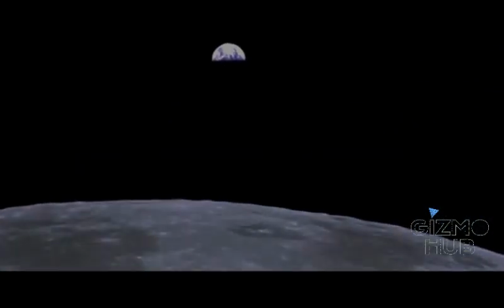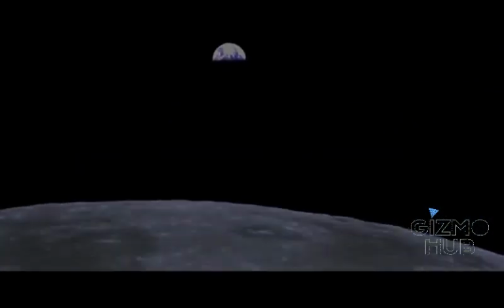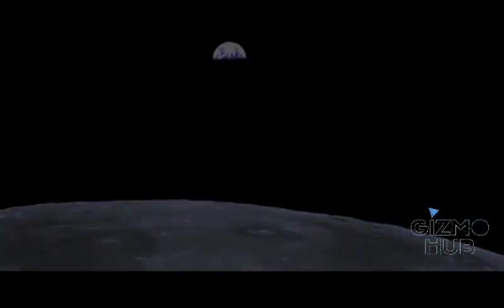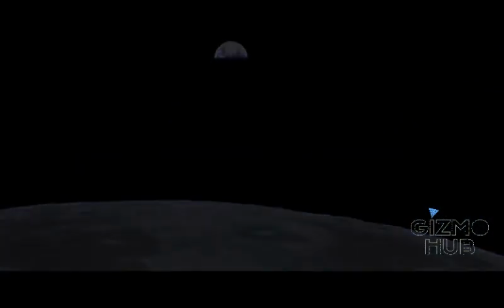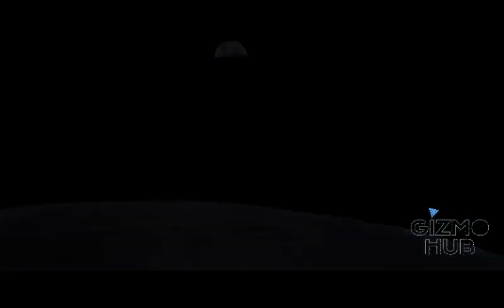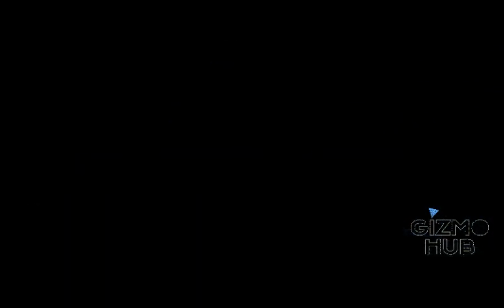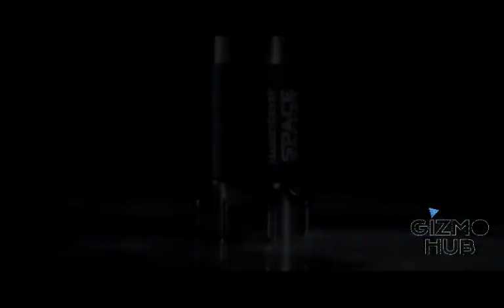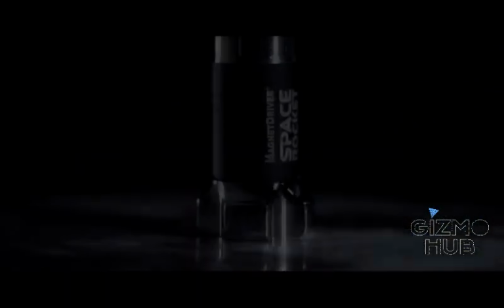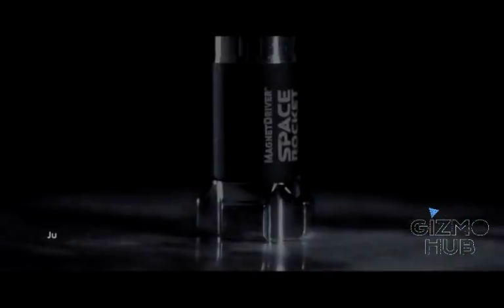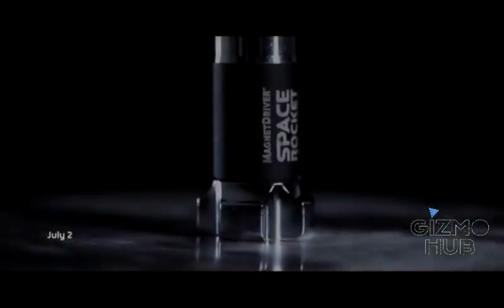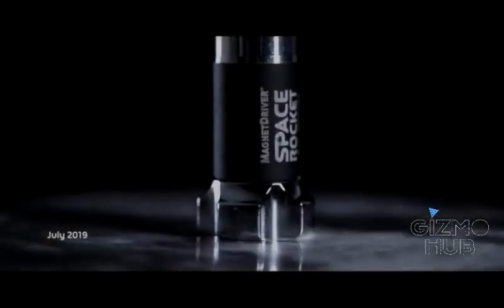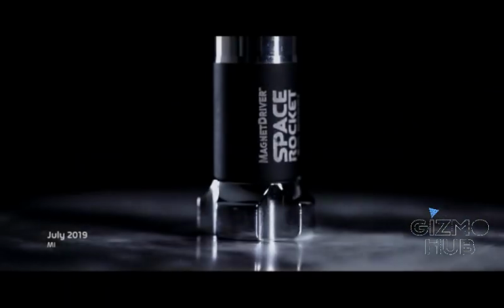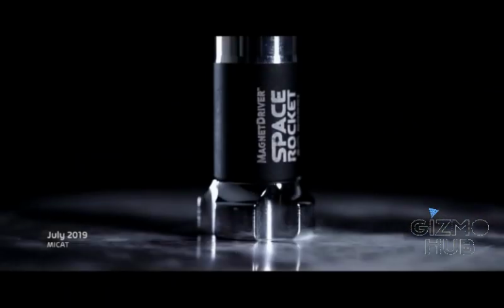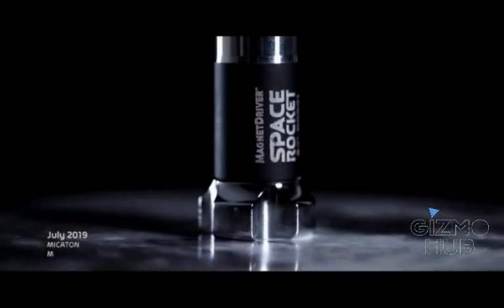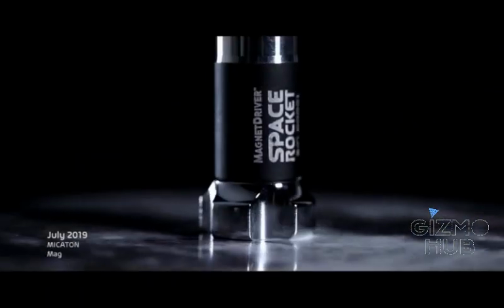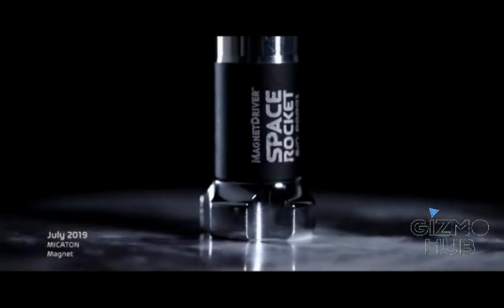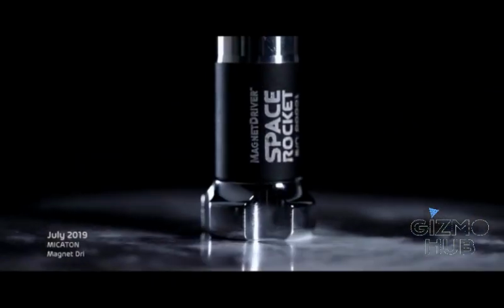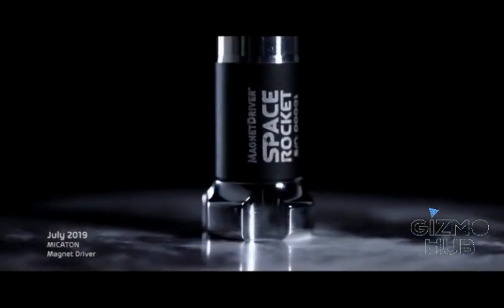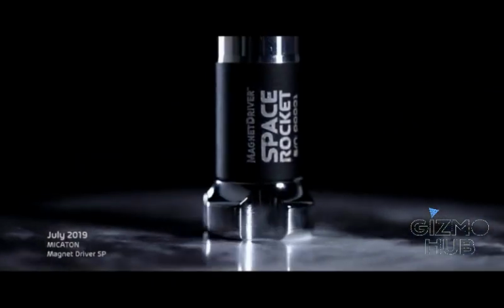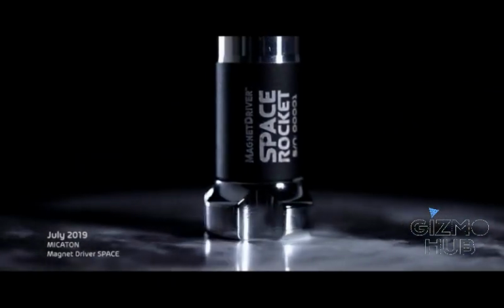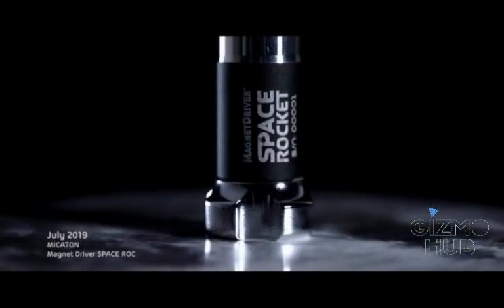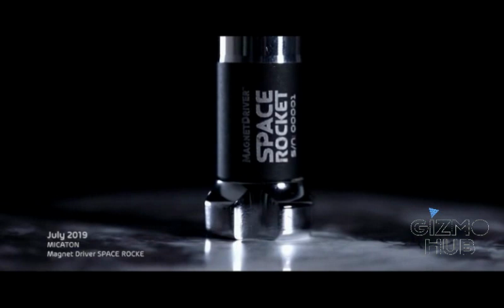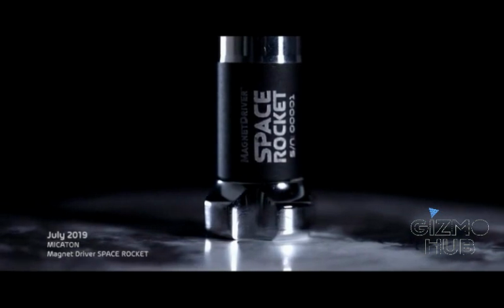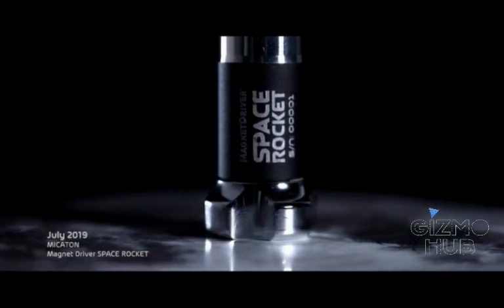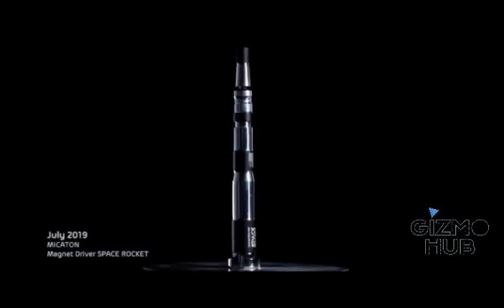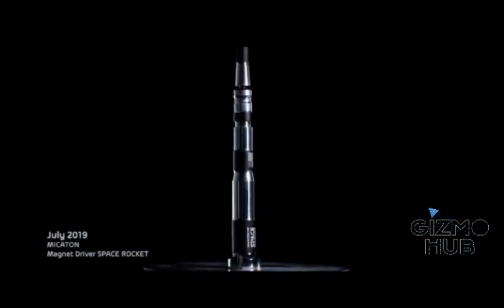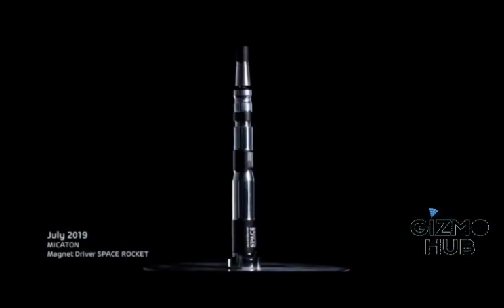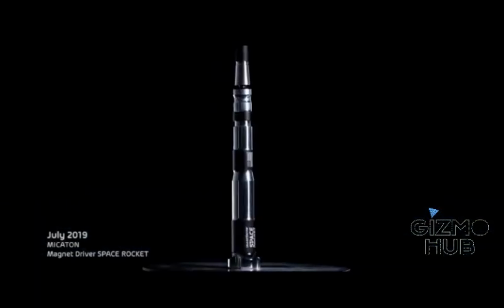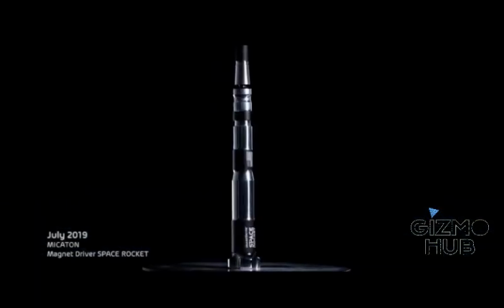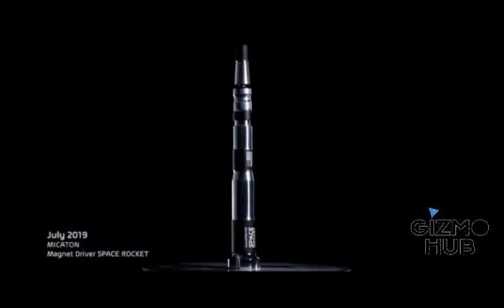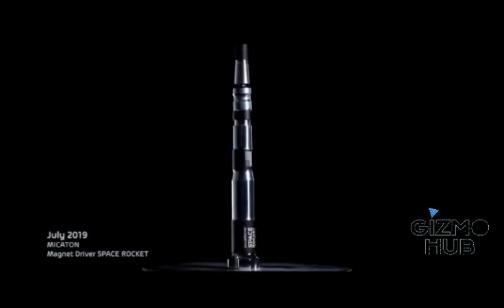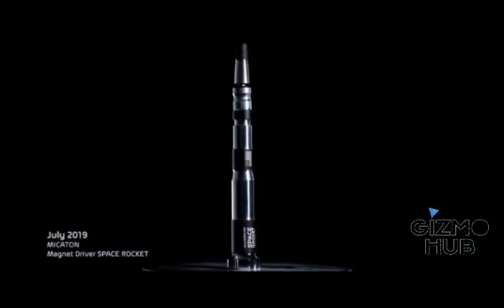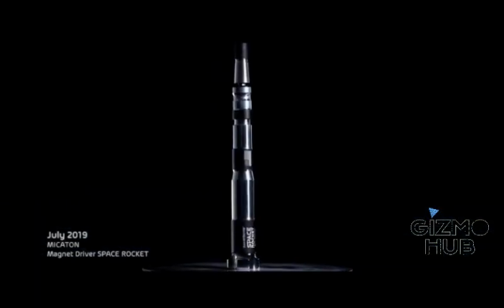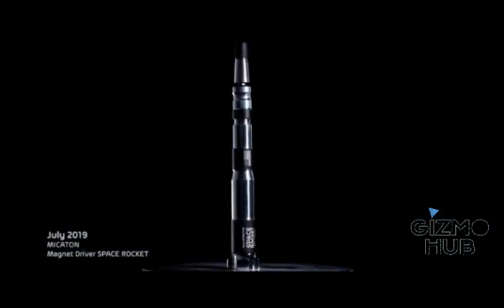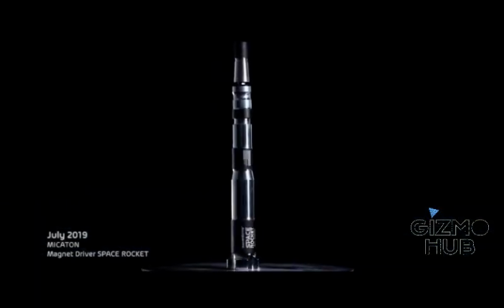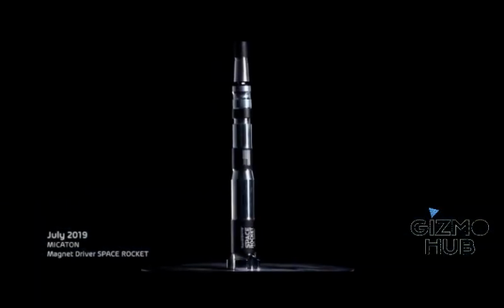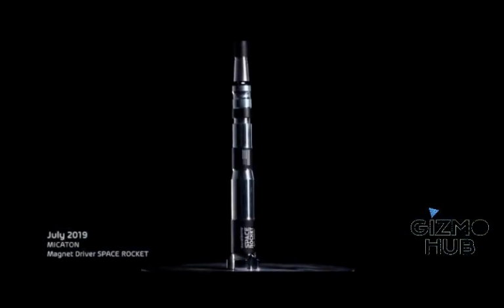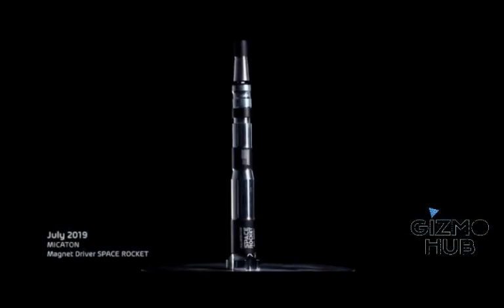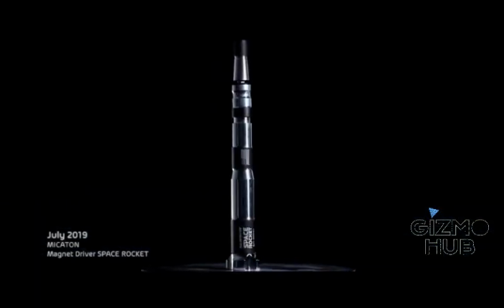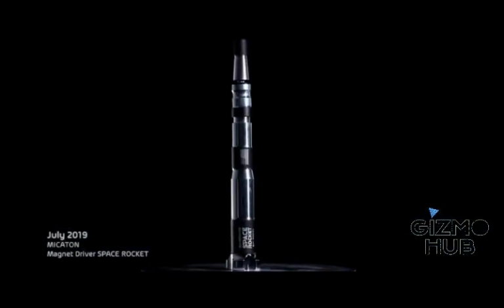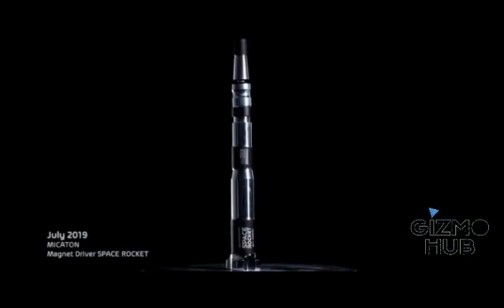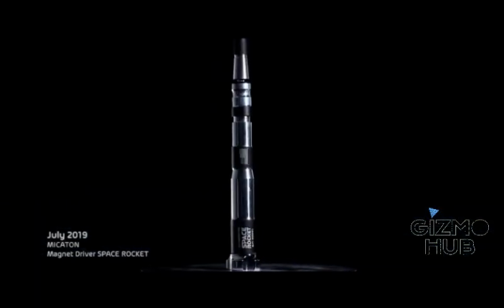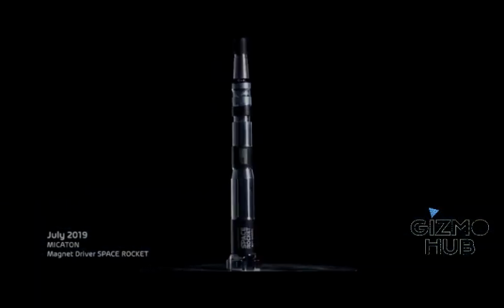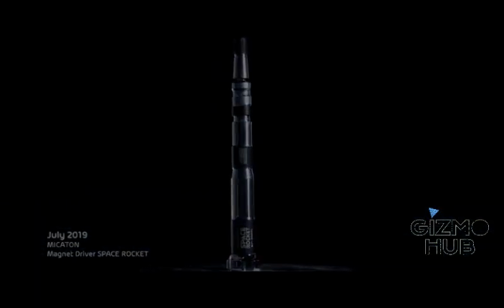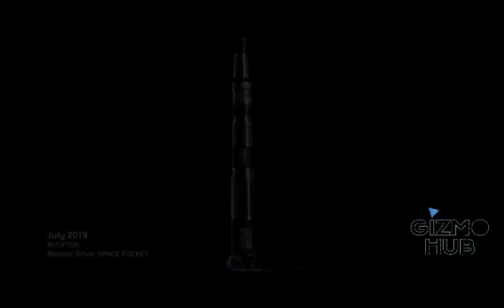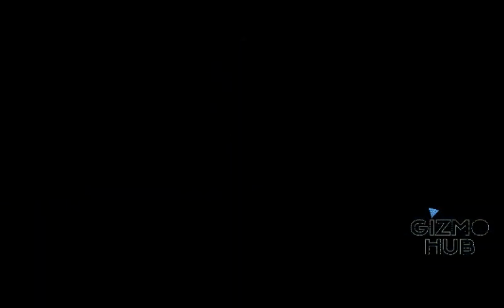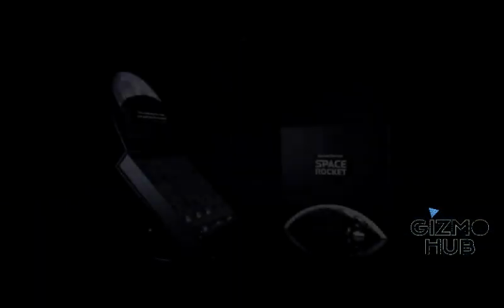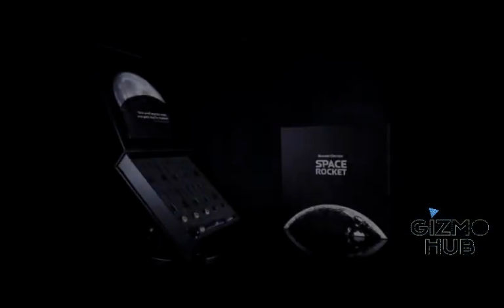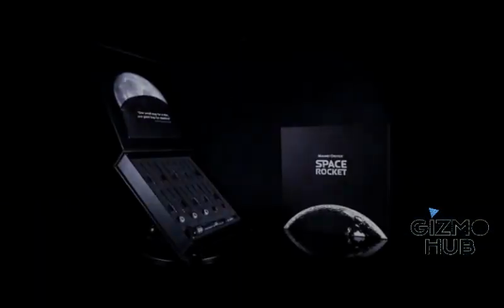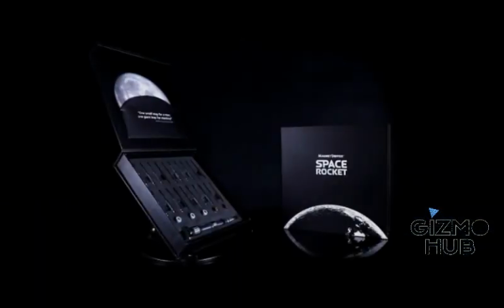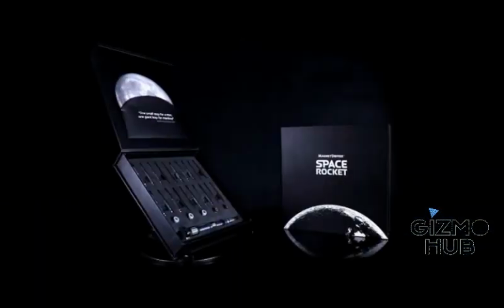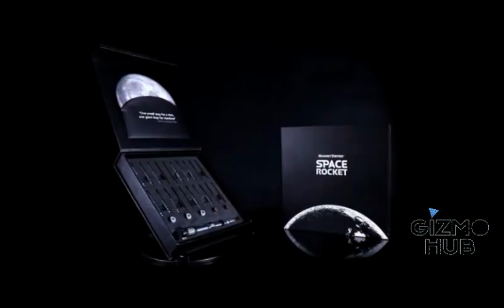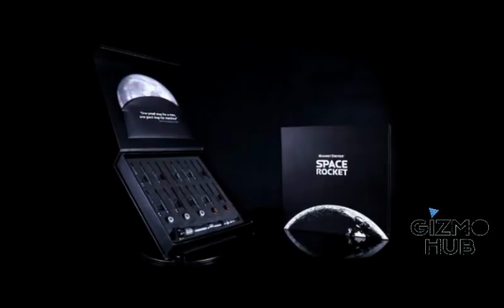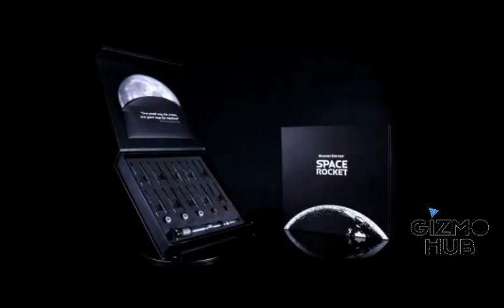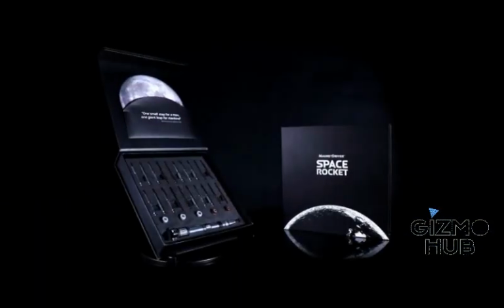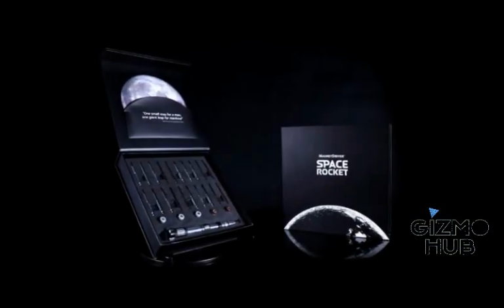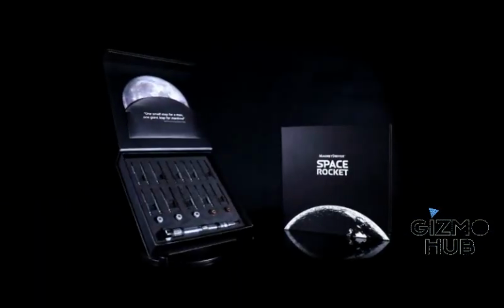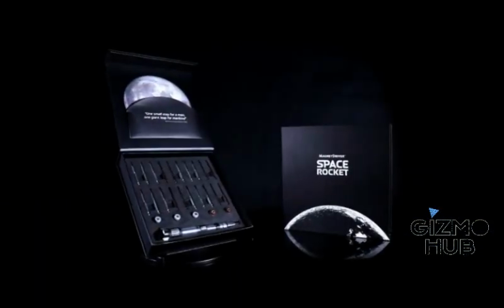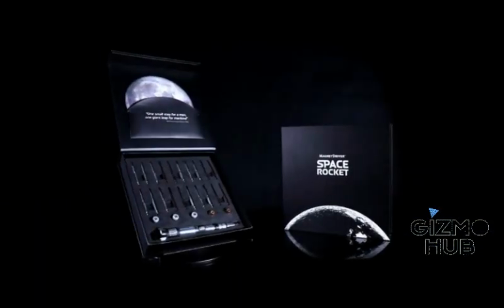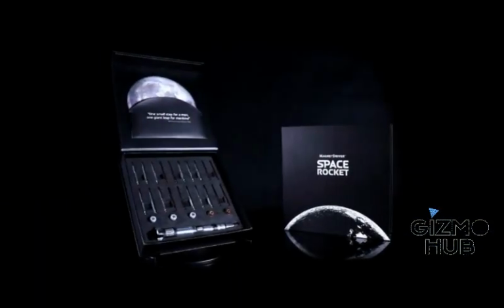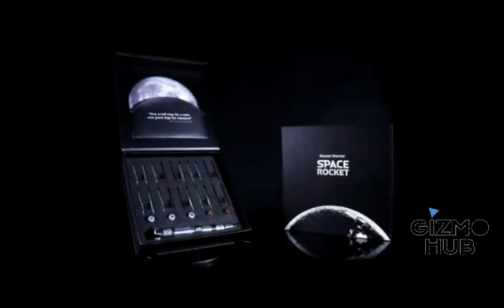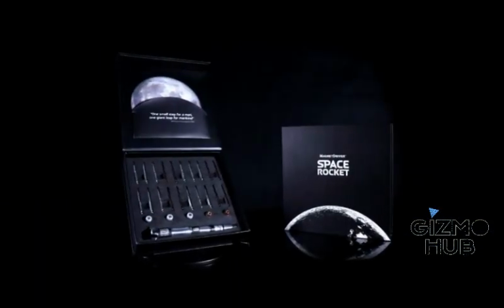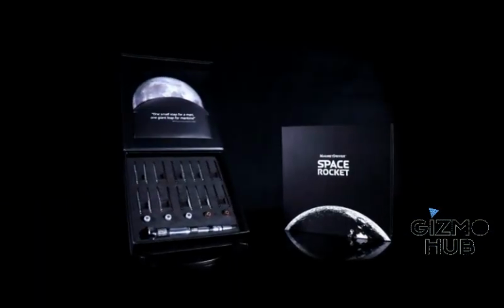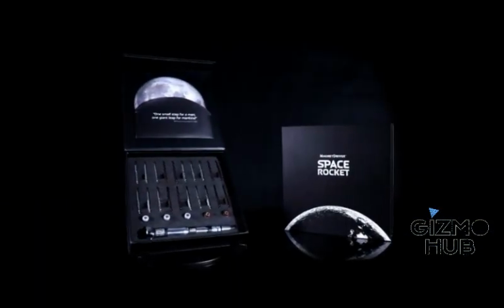Driven by that same spirit, we have created the definitive precision tool: the Magnet Driver Space Rocket.